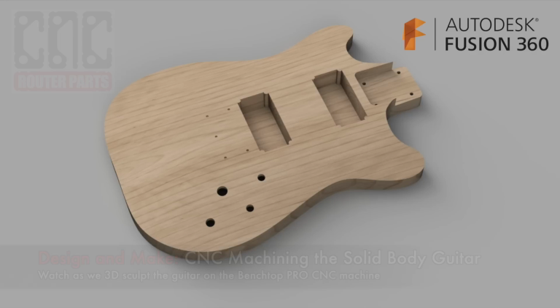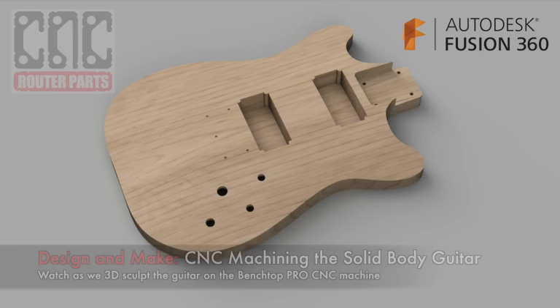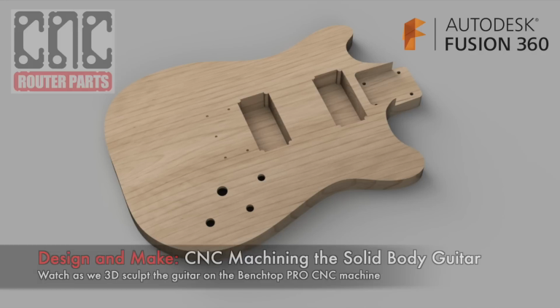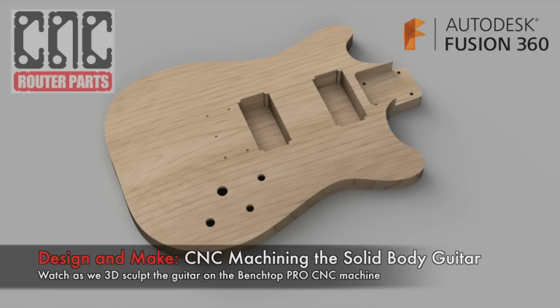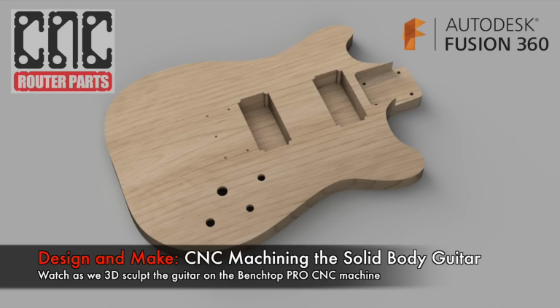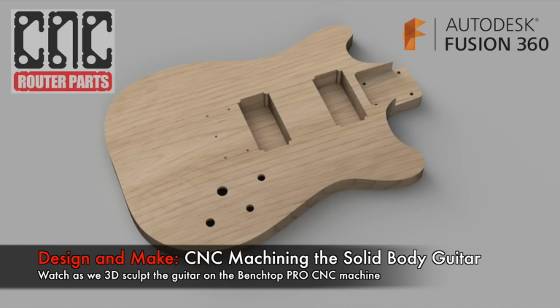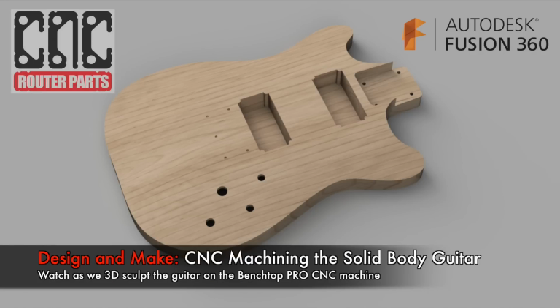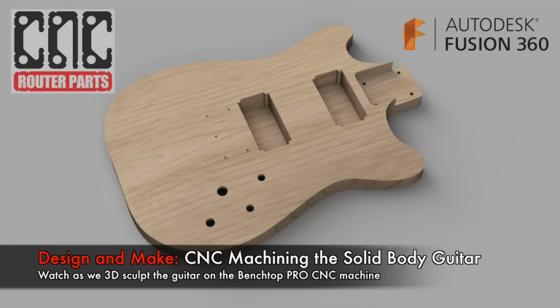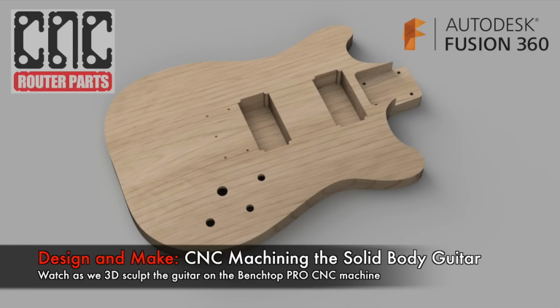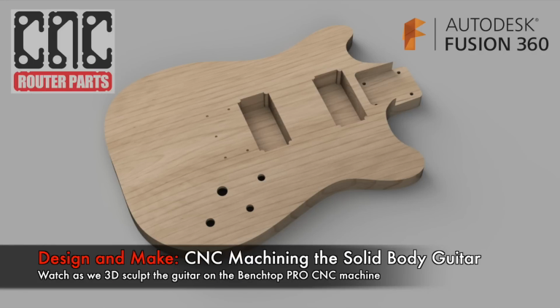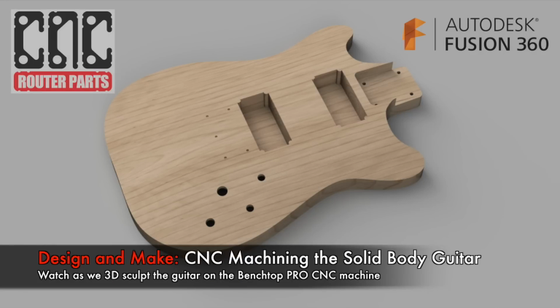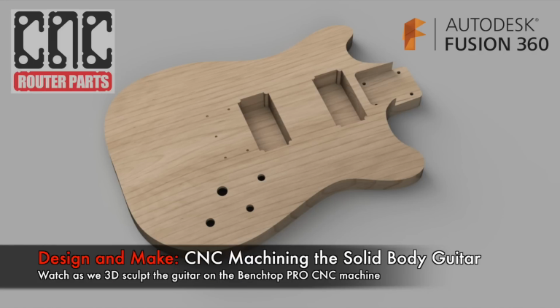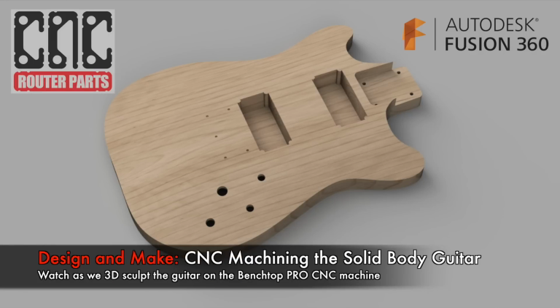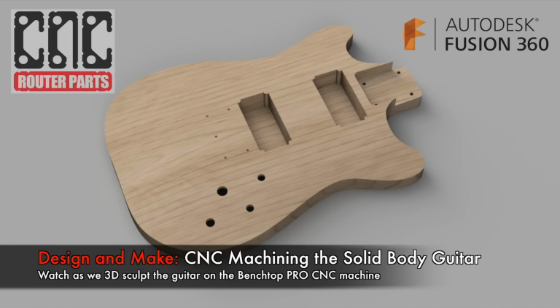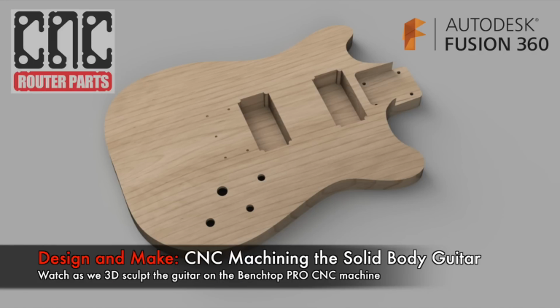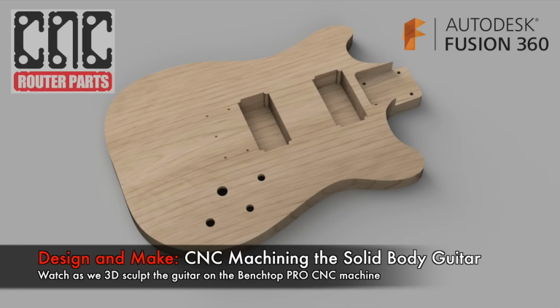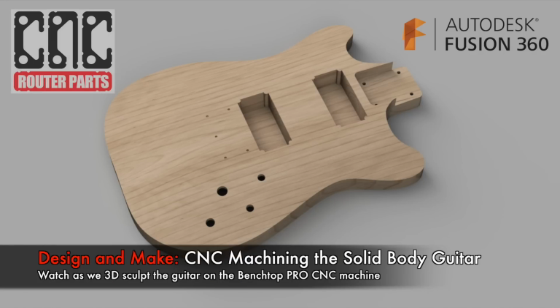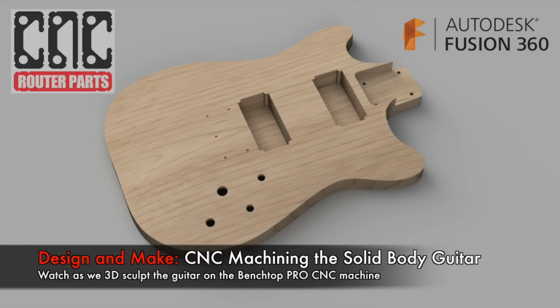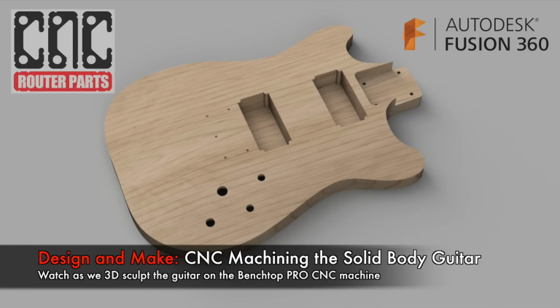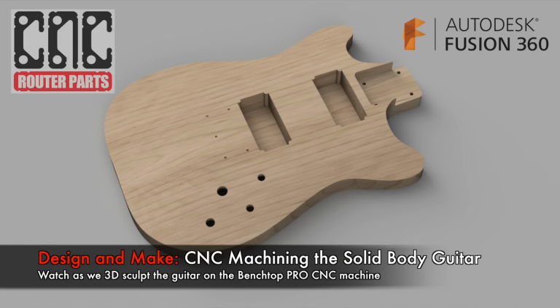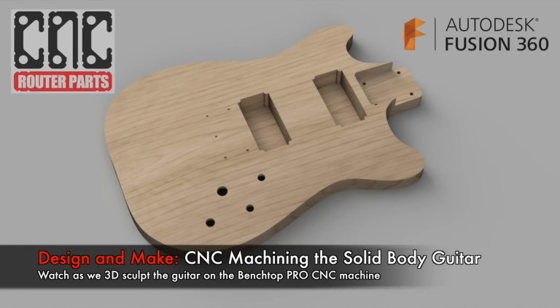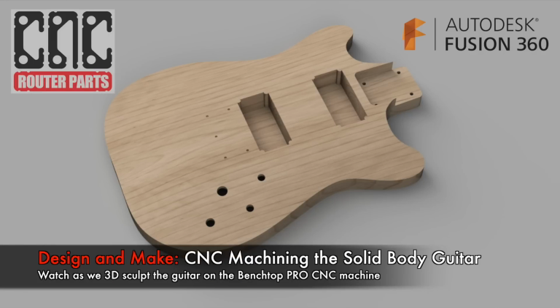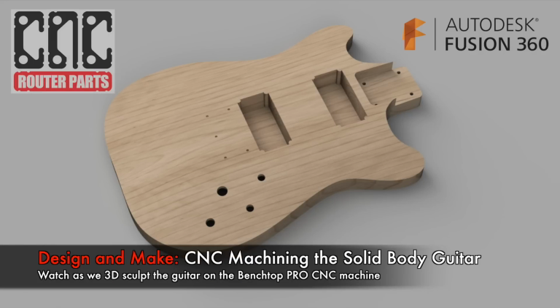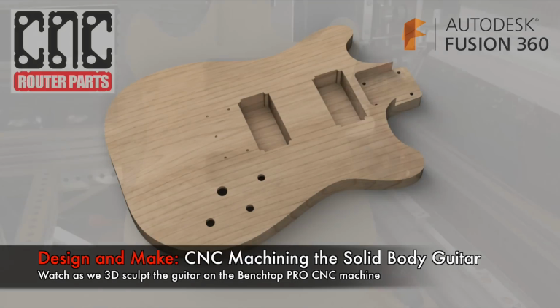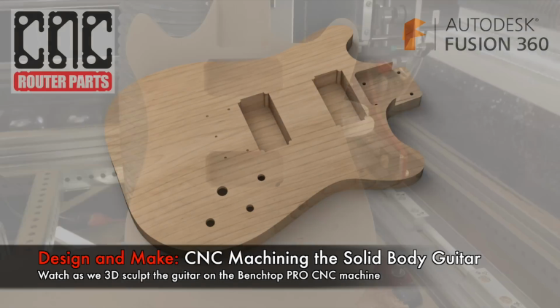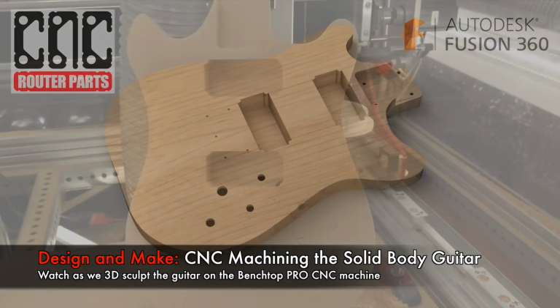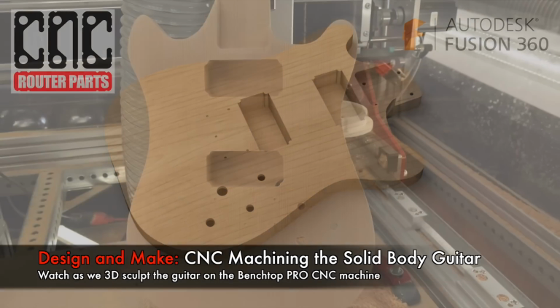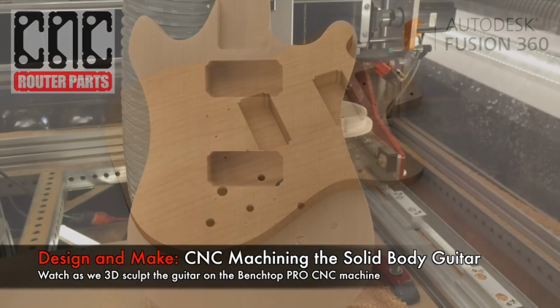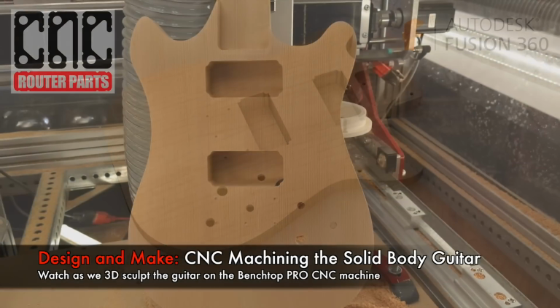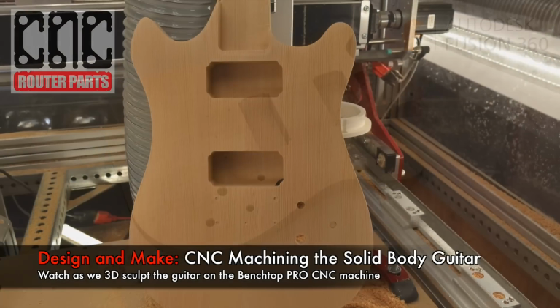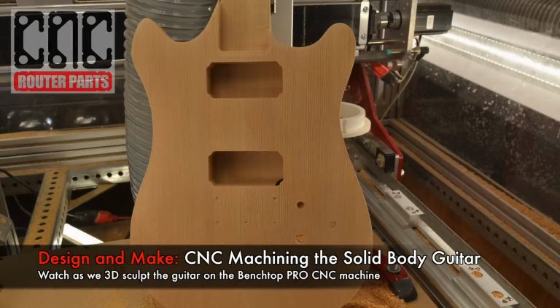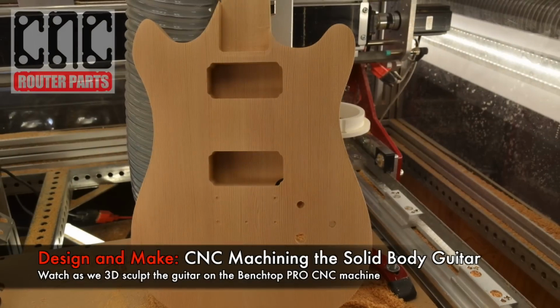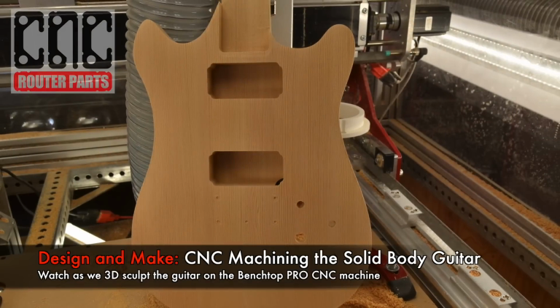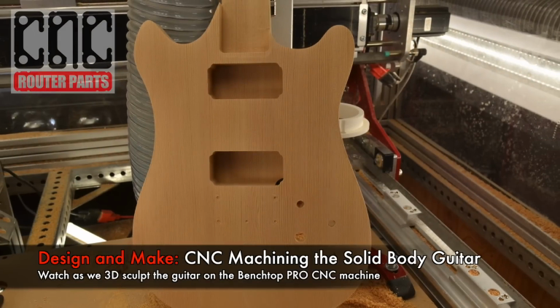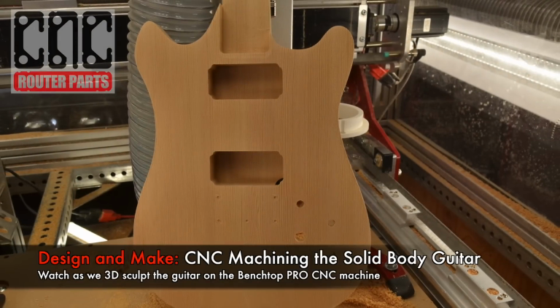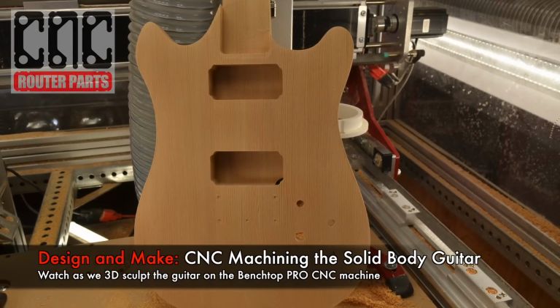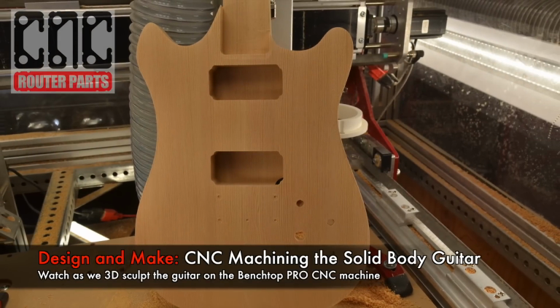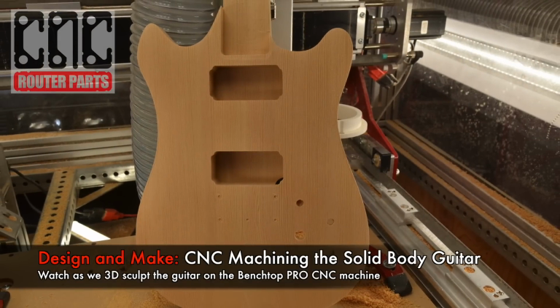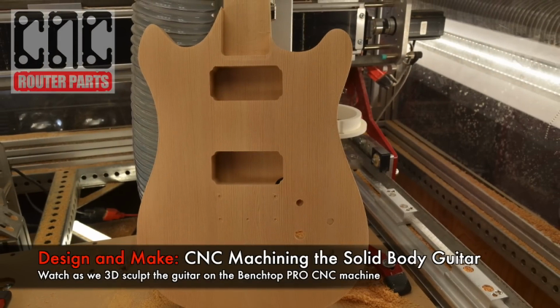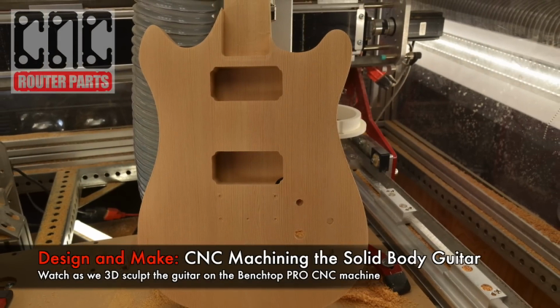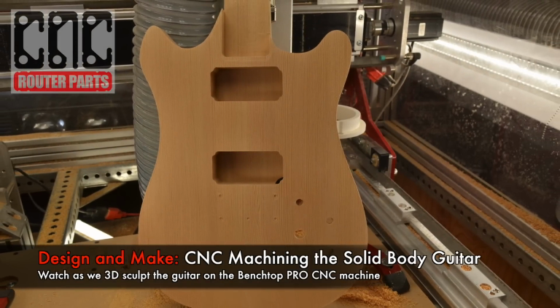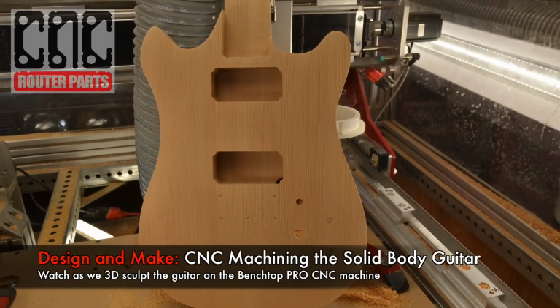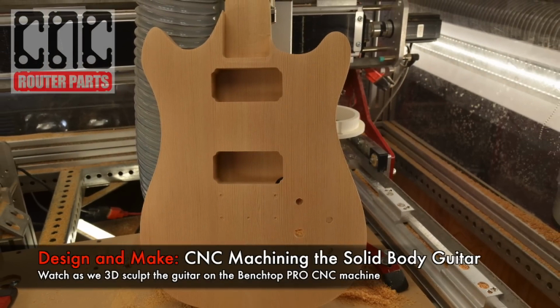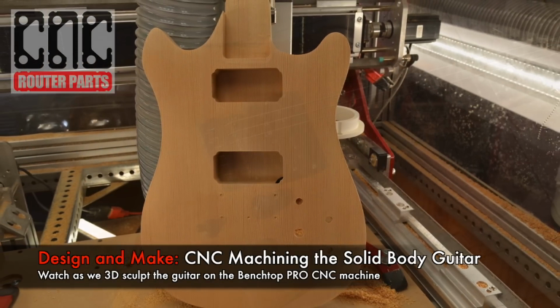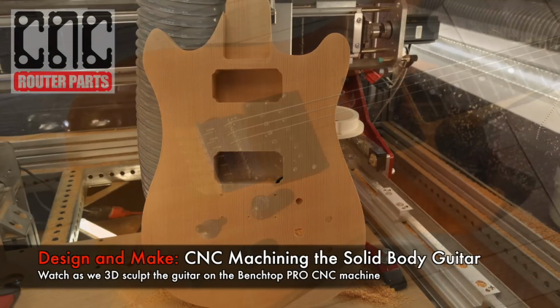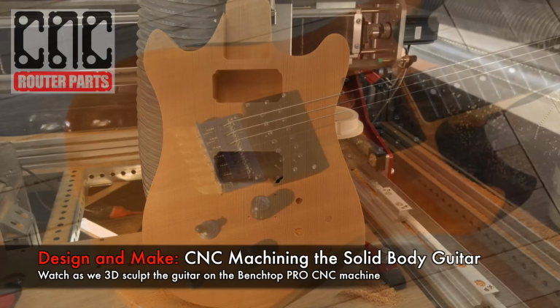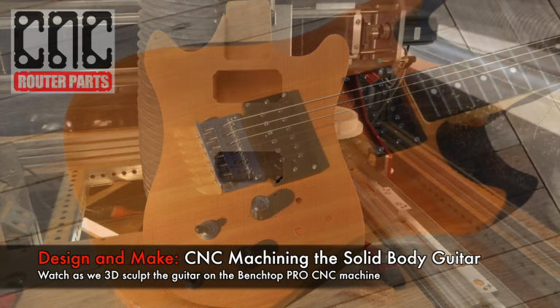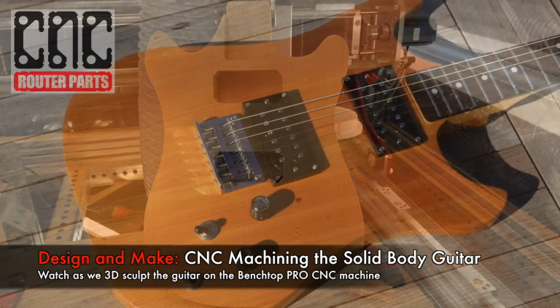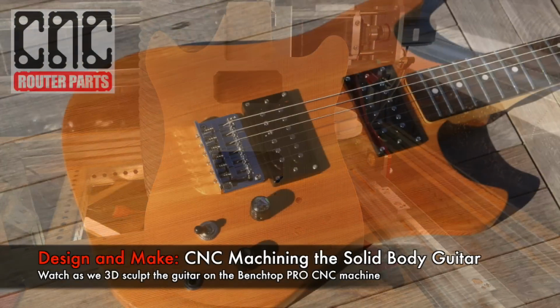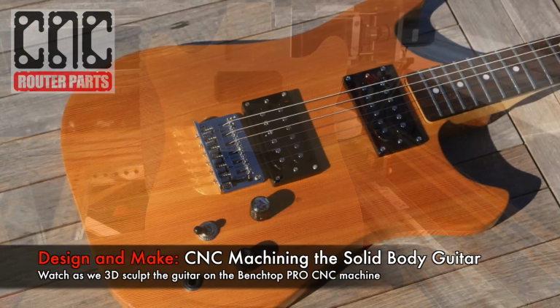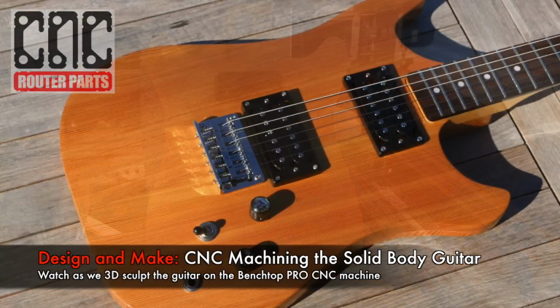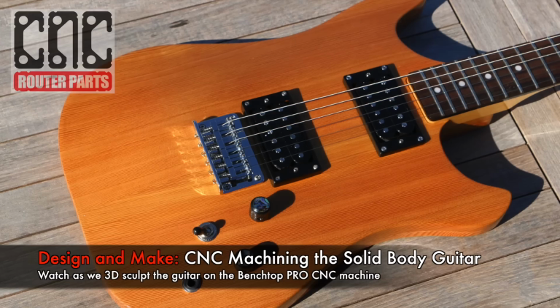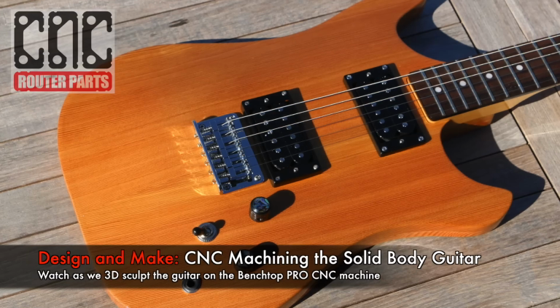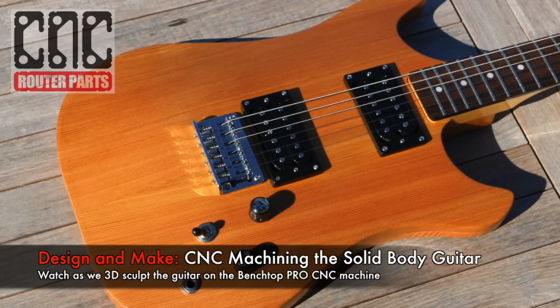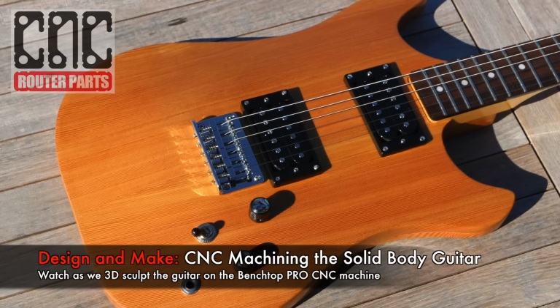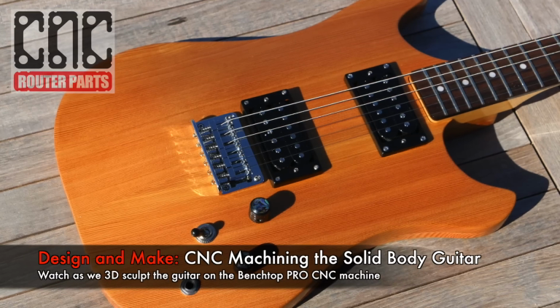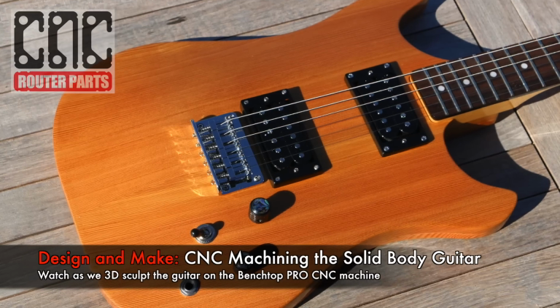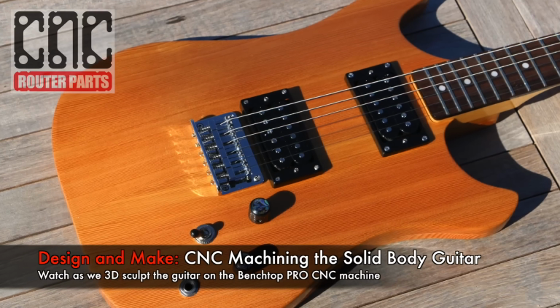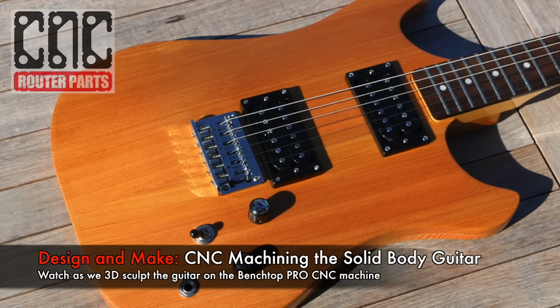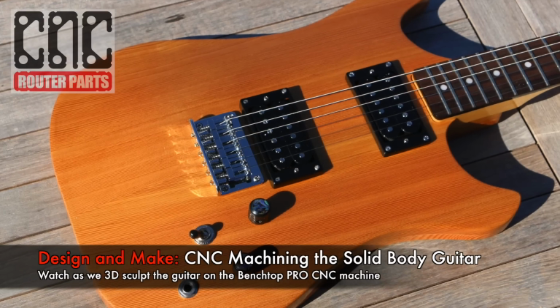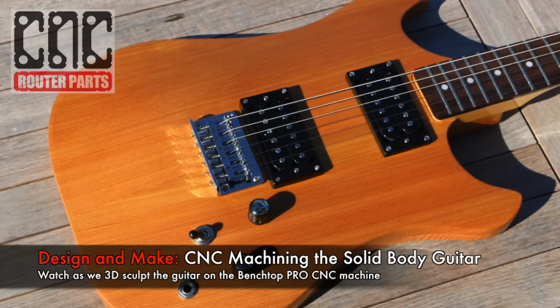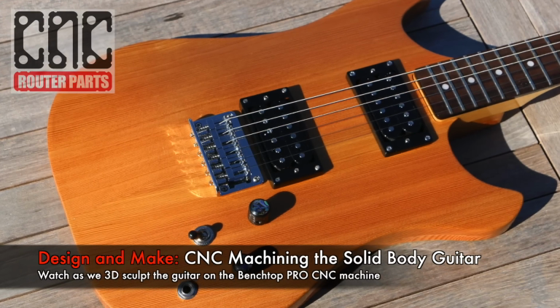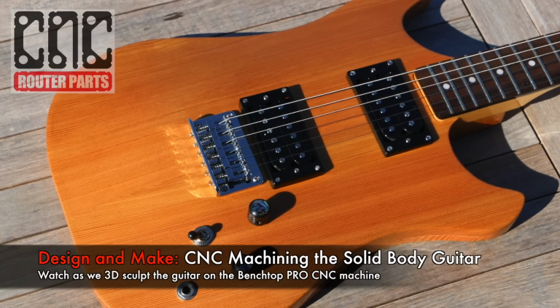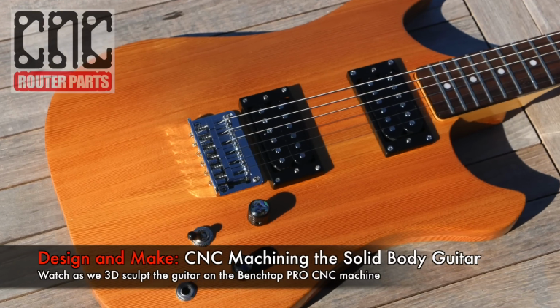Welcome to part 3 of our solid body guitar project. In this video we're going to 3D sculpt the guitar on our Benchtop Pro CNC machine.